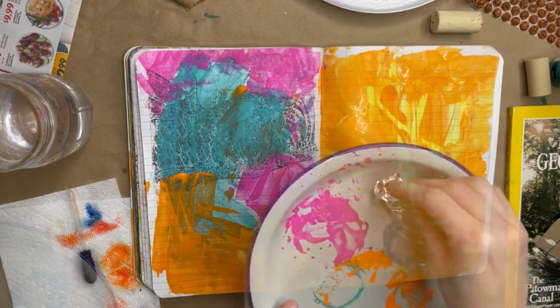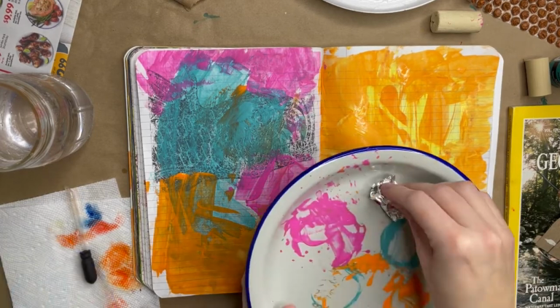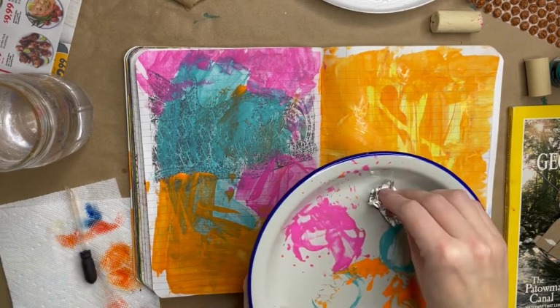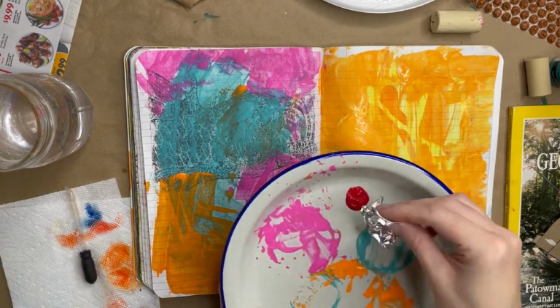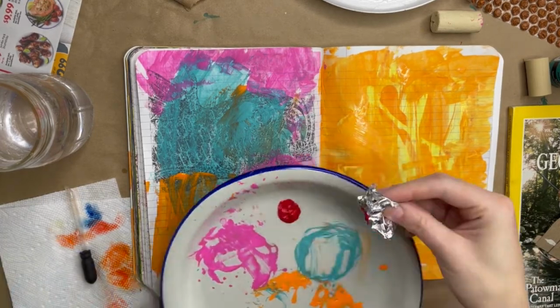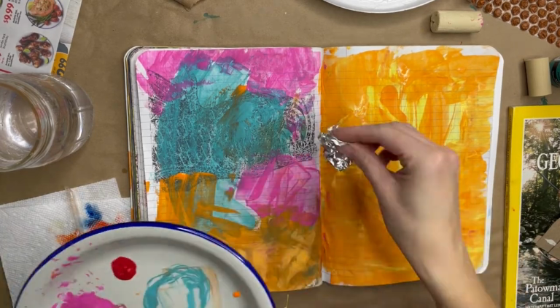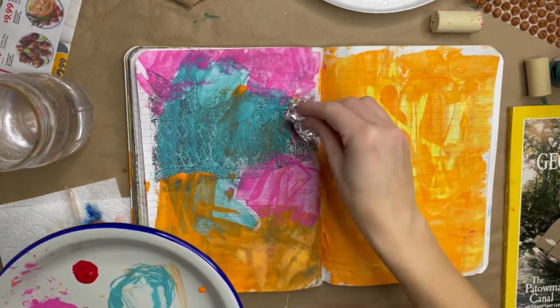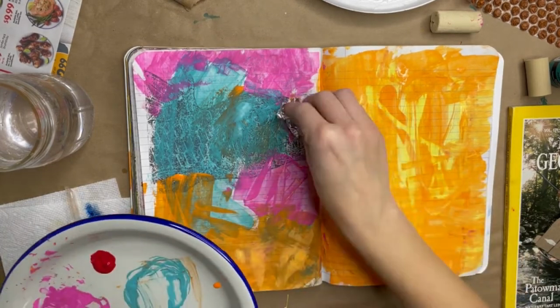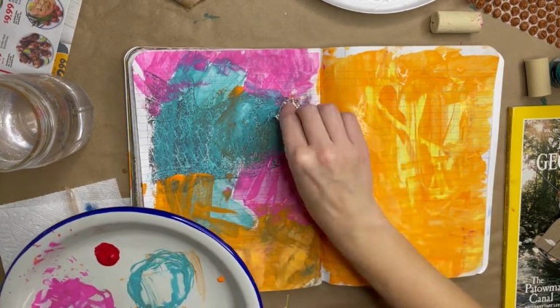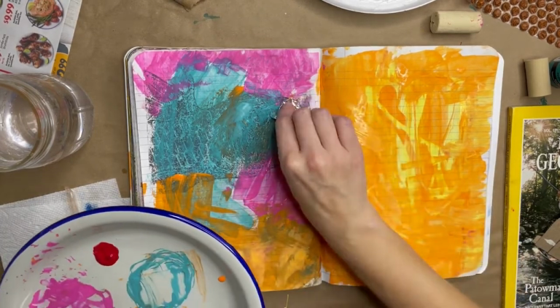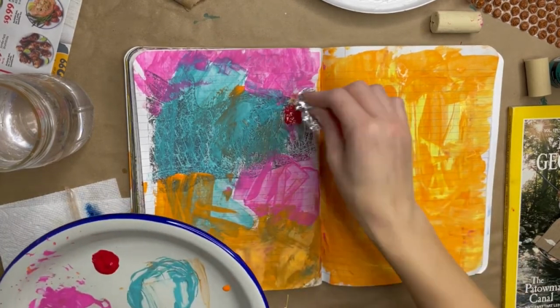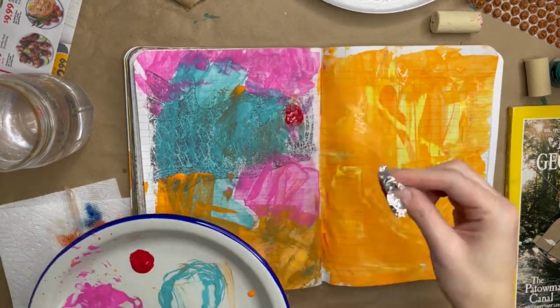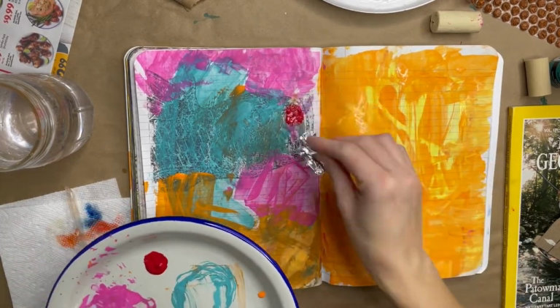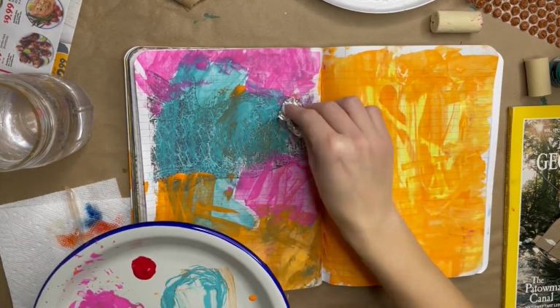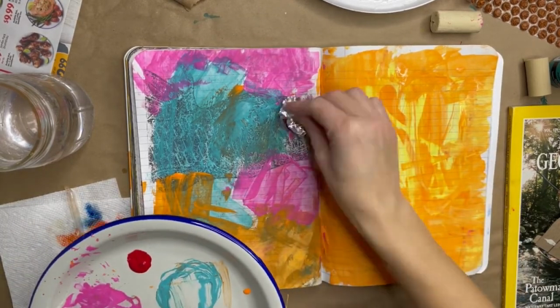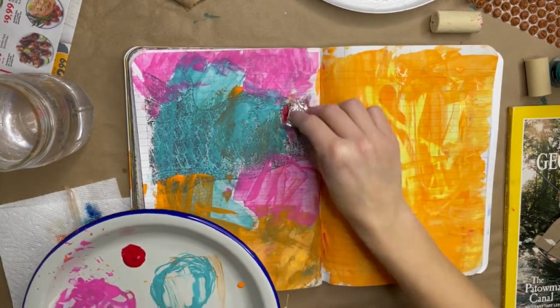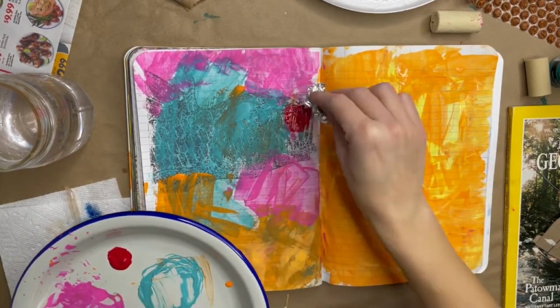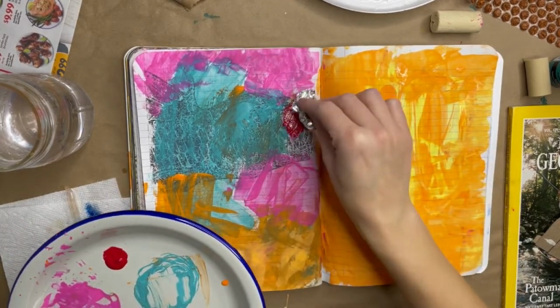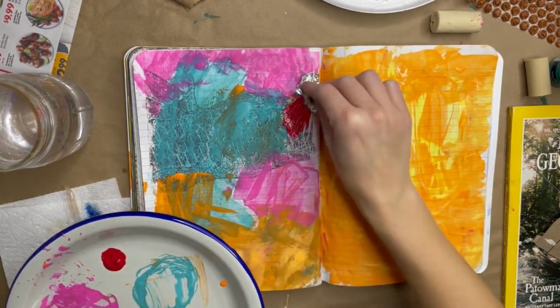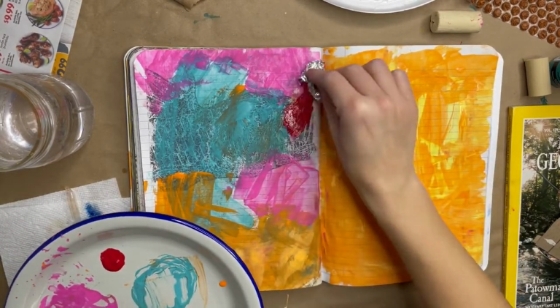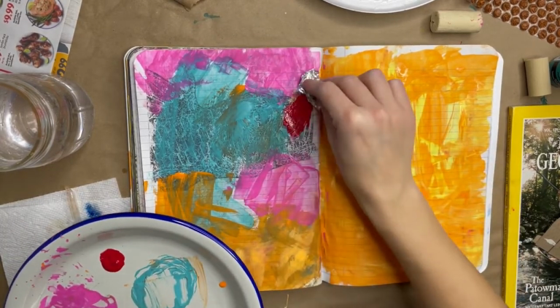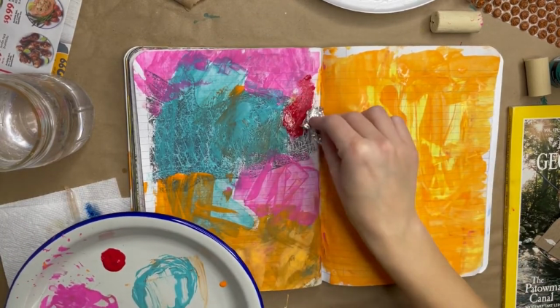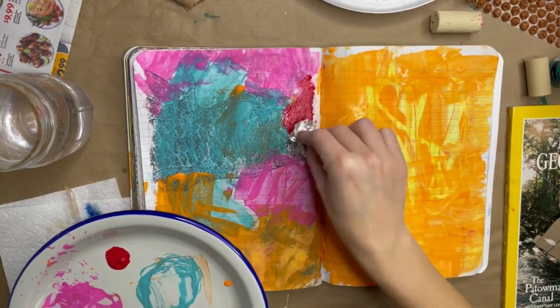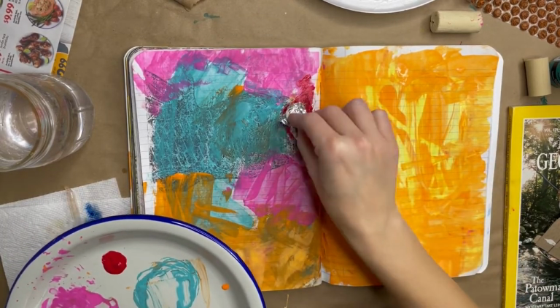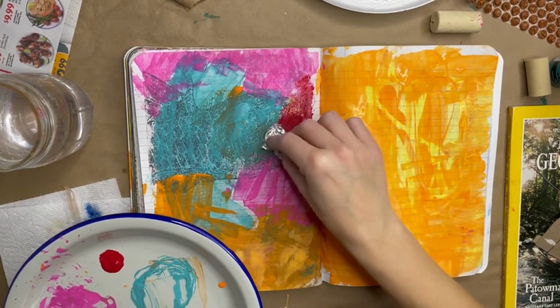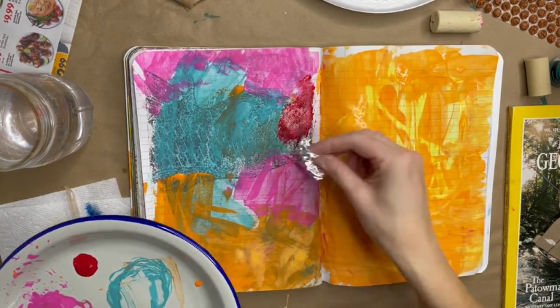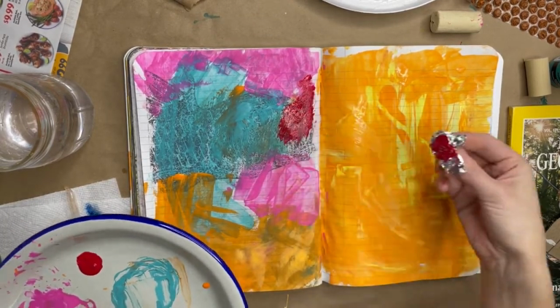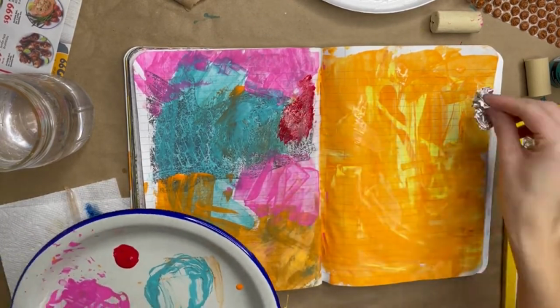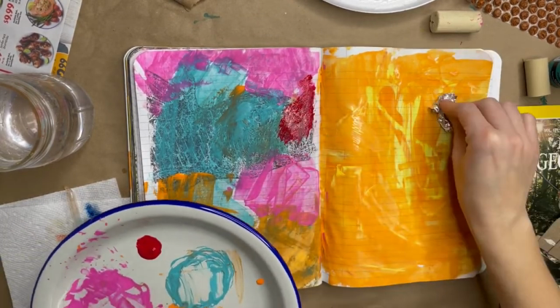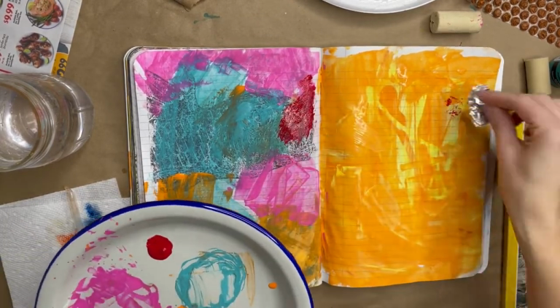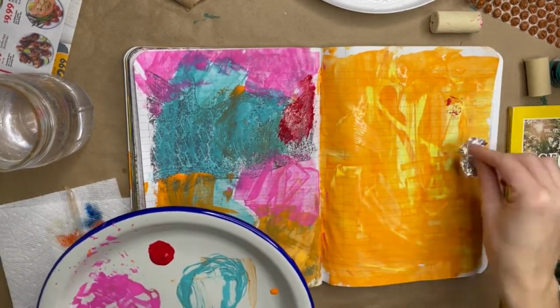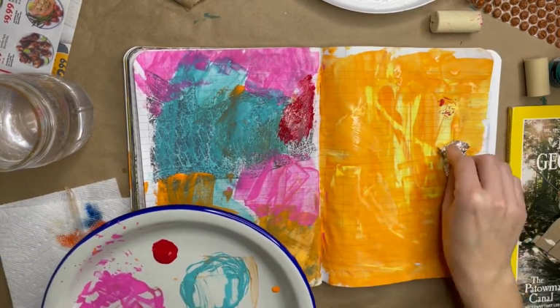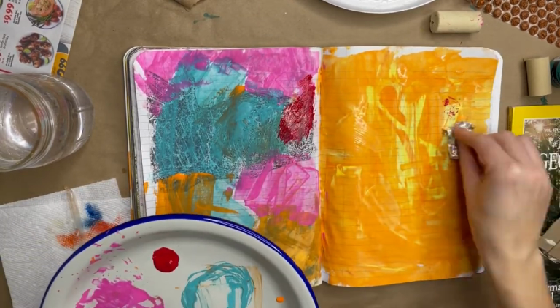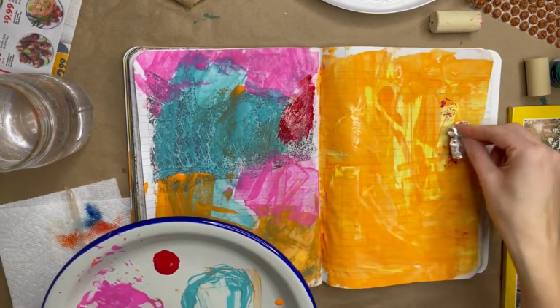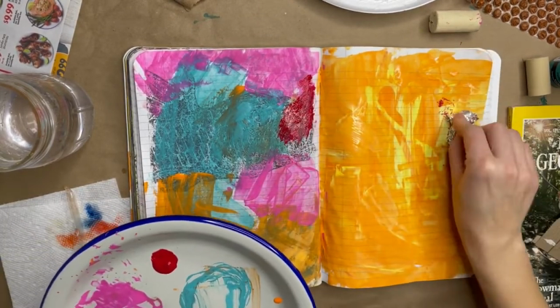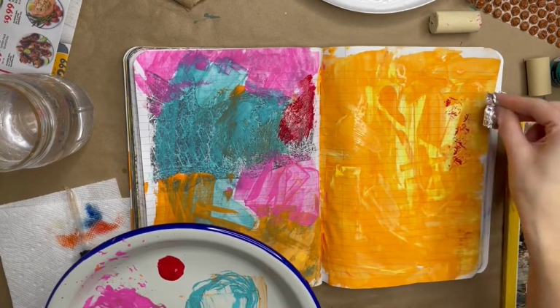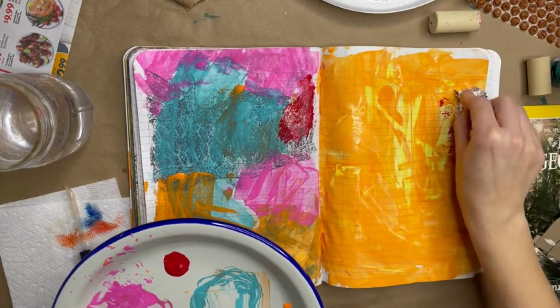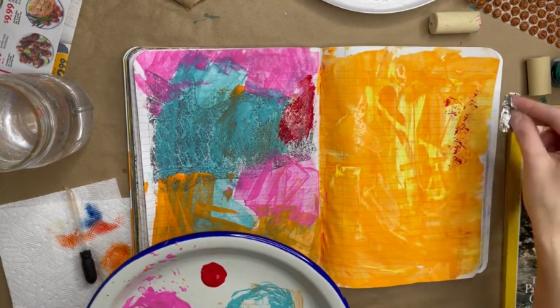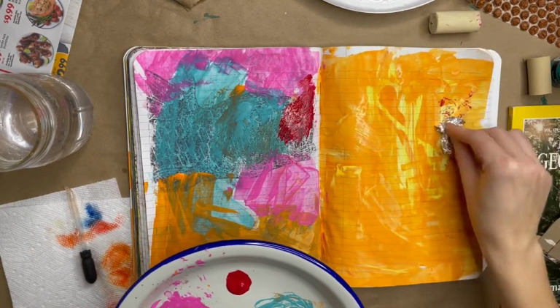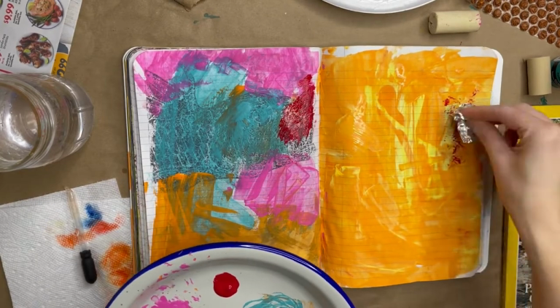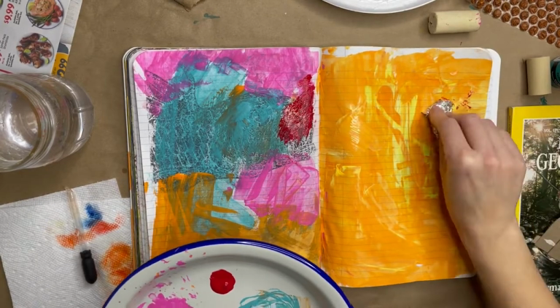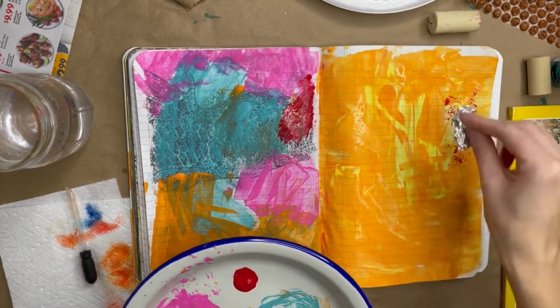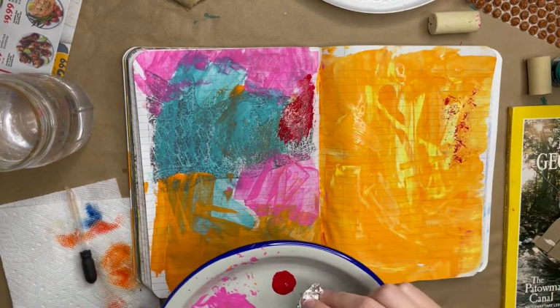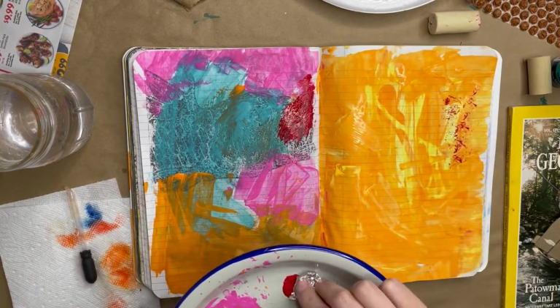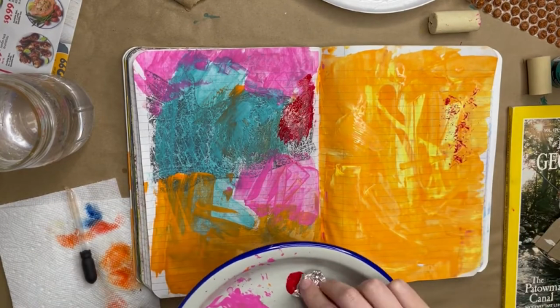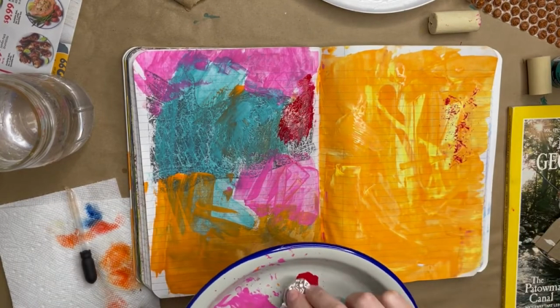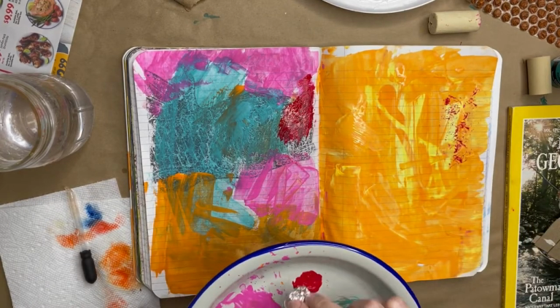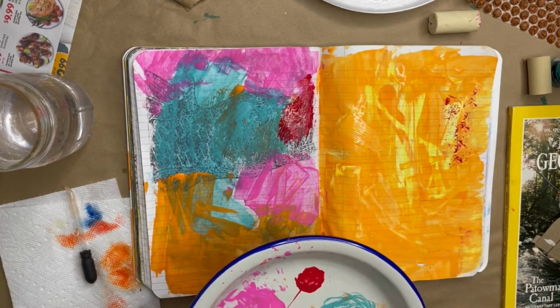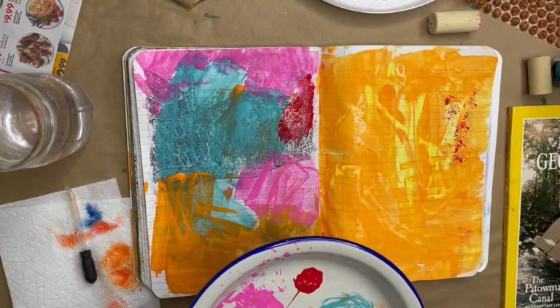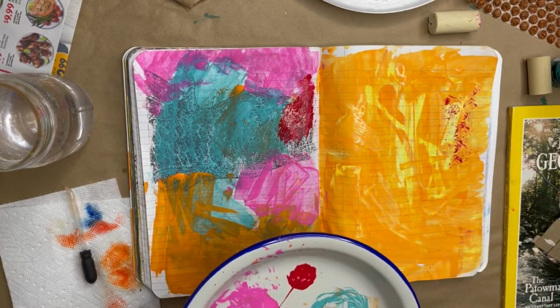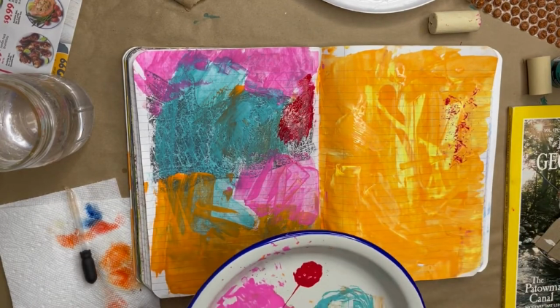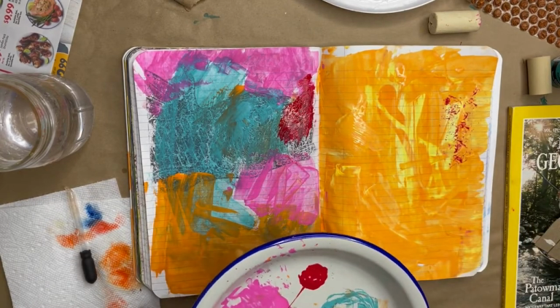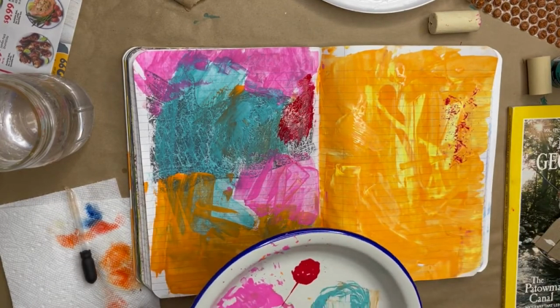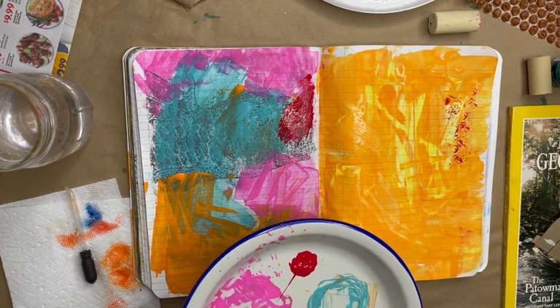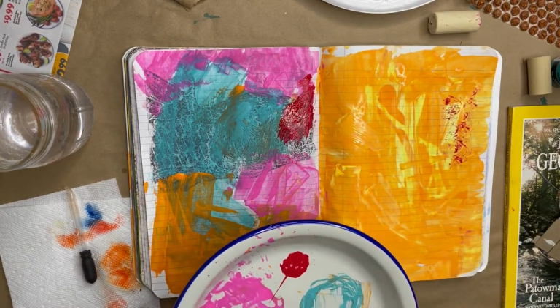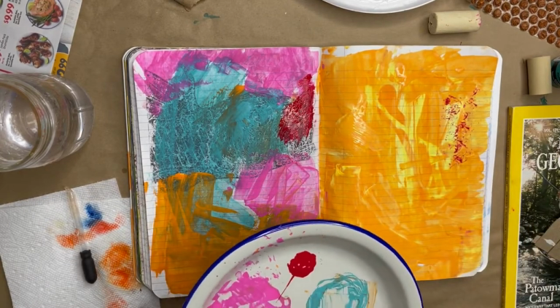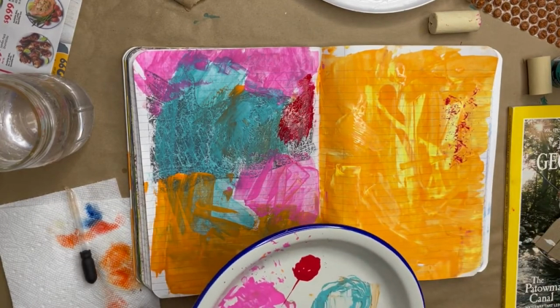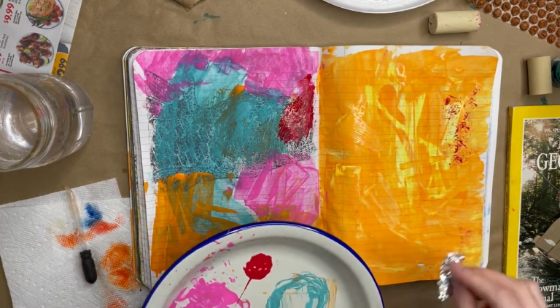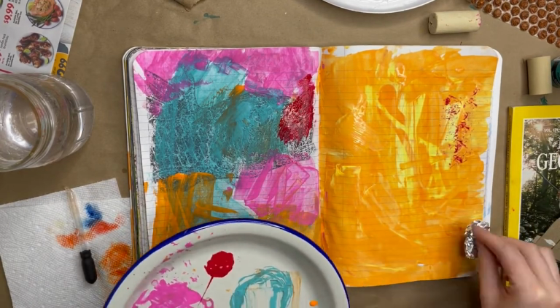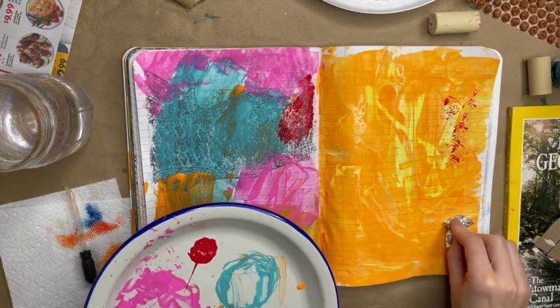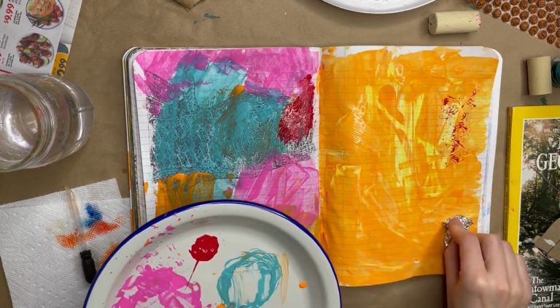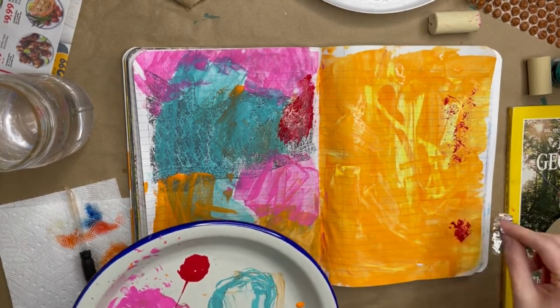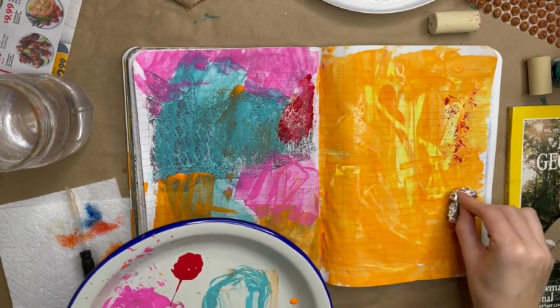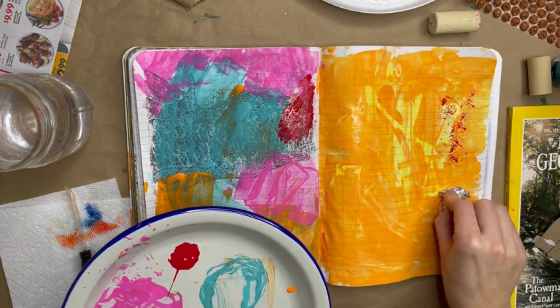You can paint on foil and stamp the texture on your paper as well, and you could even use the foil later on for collage.